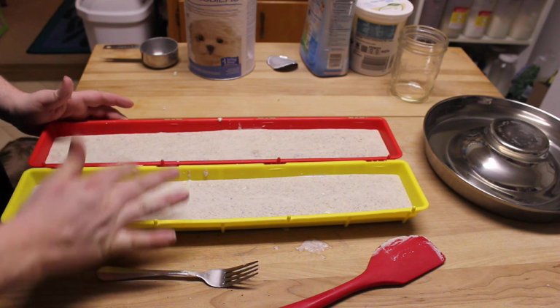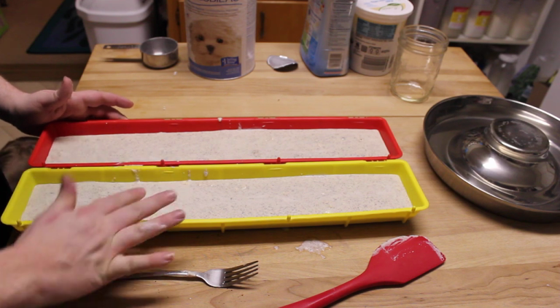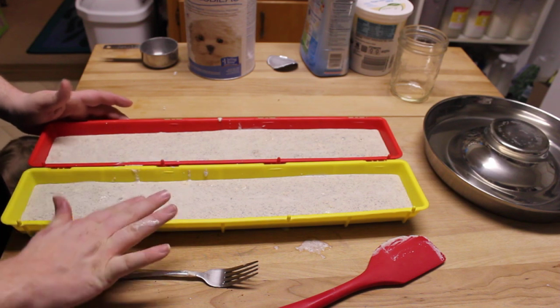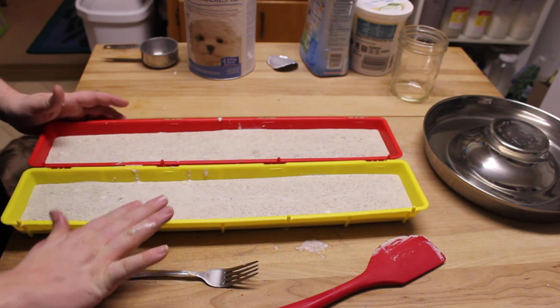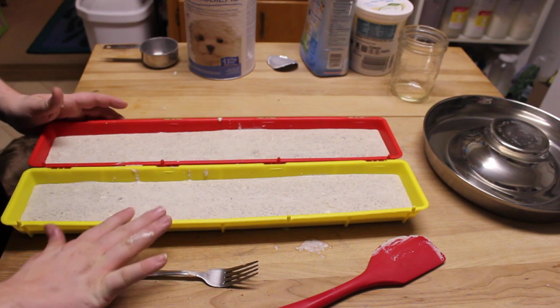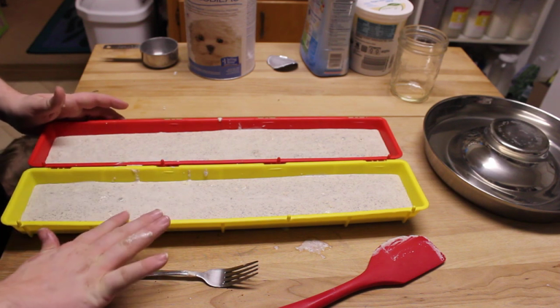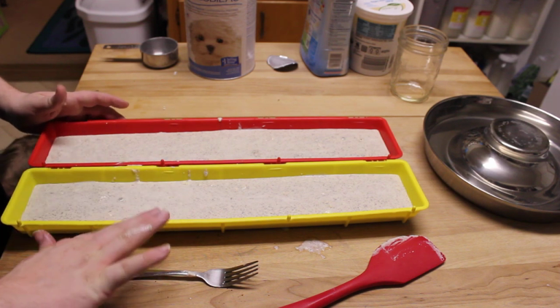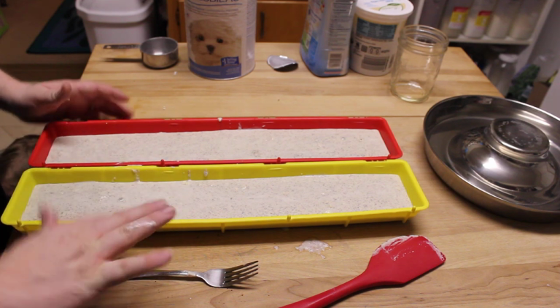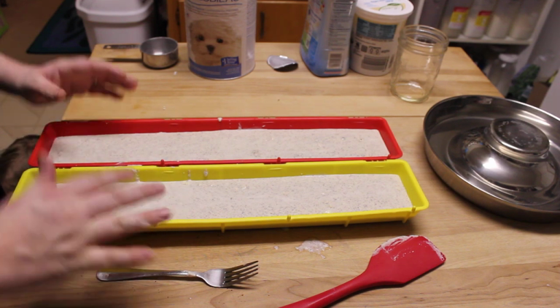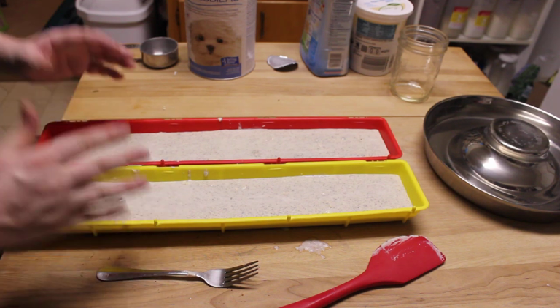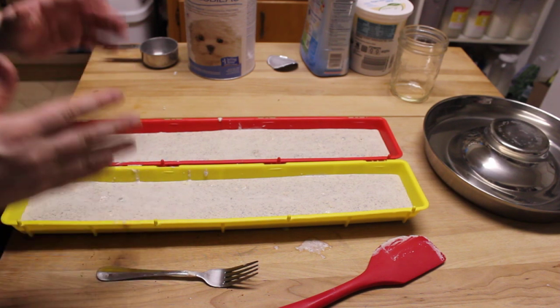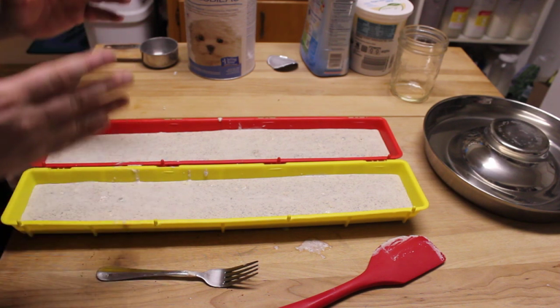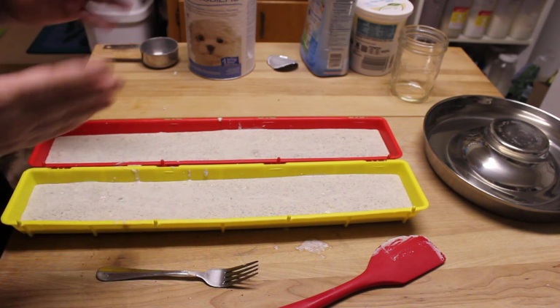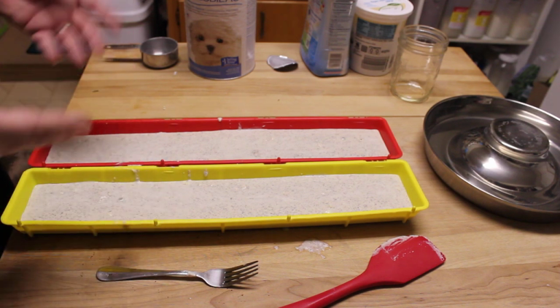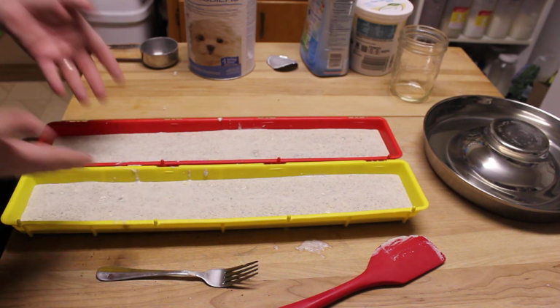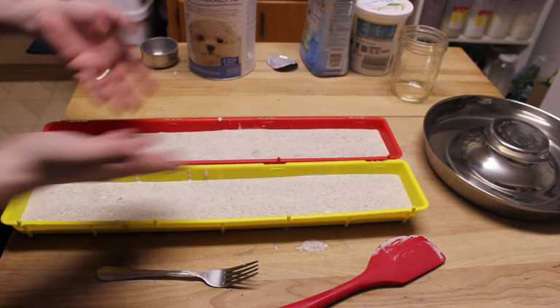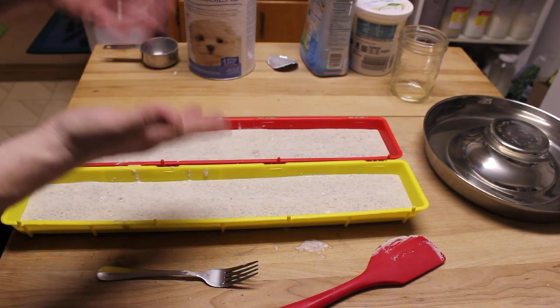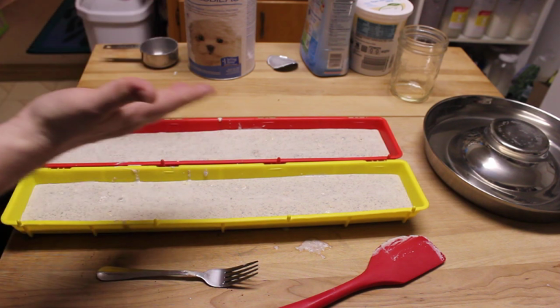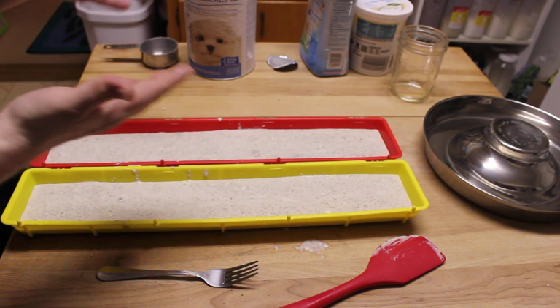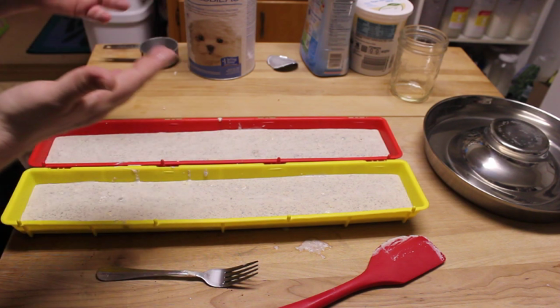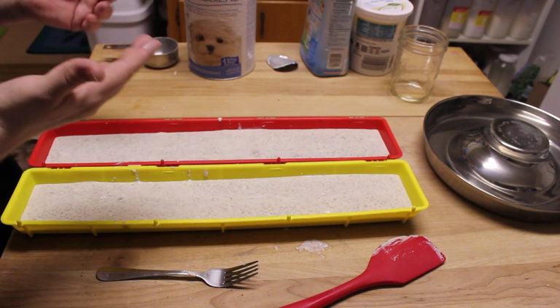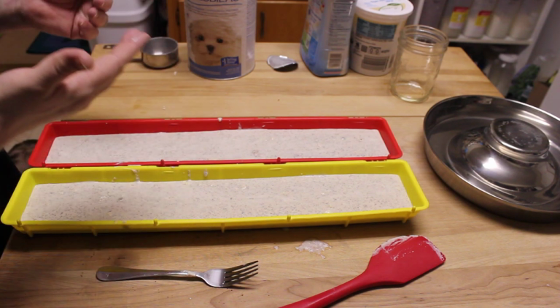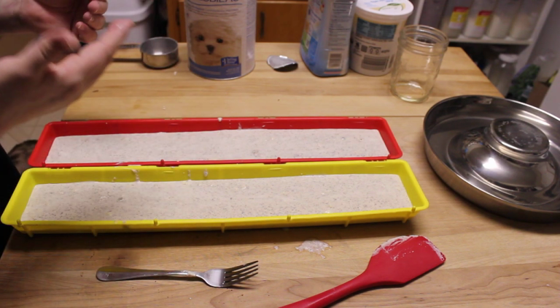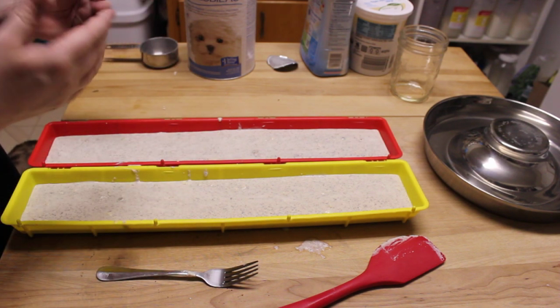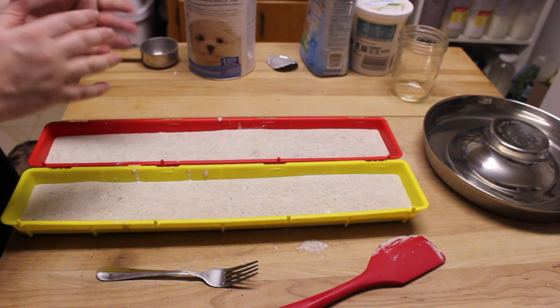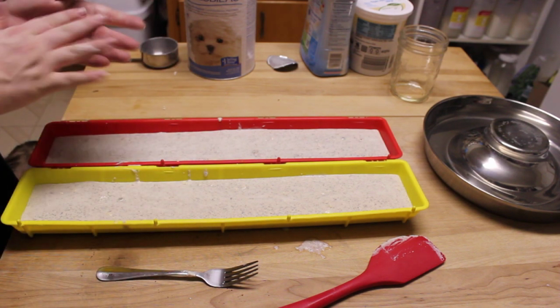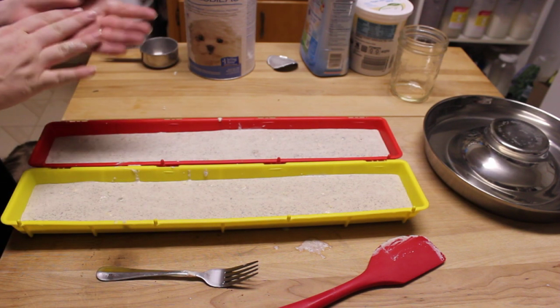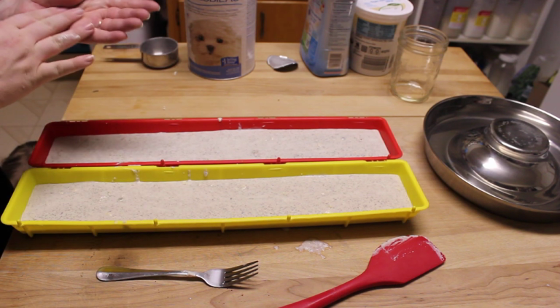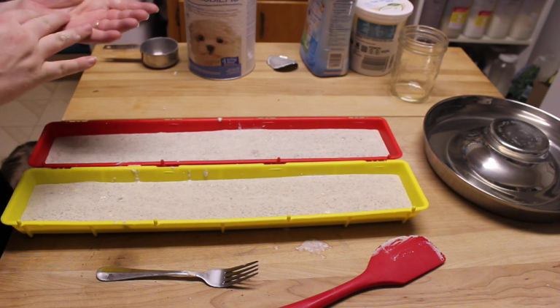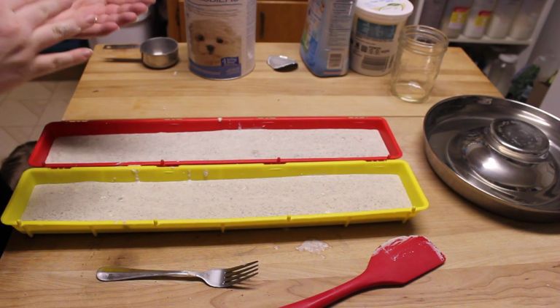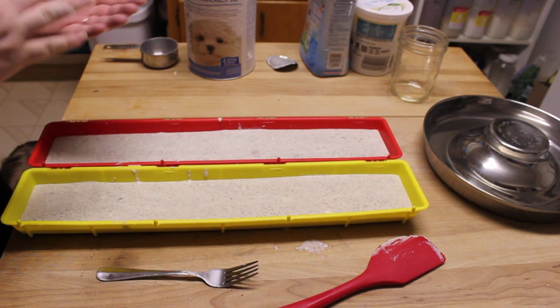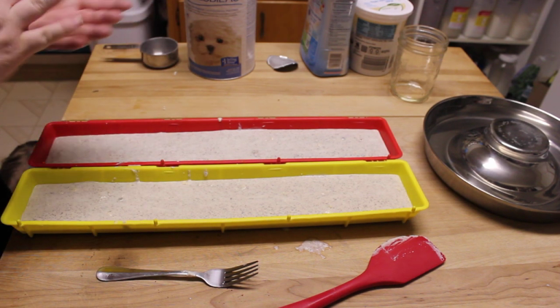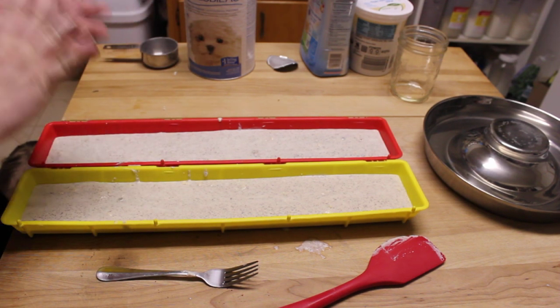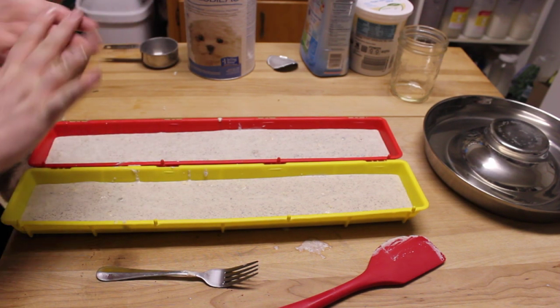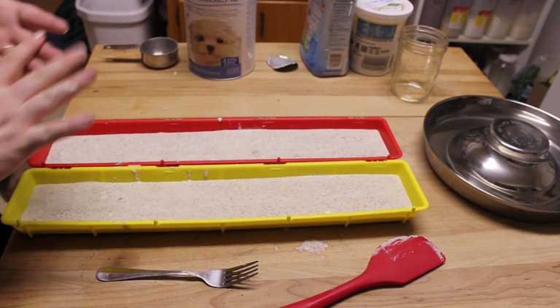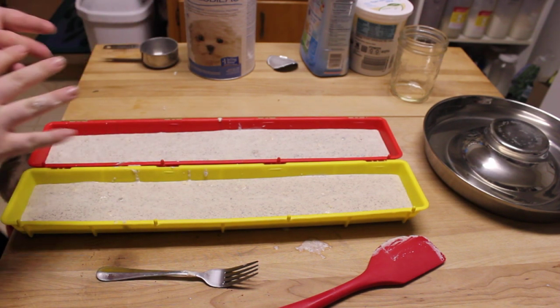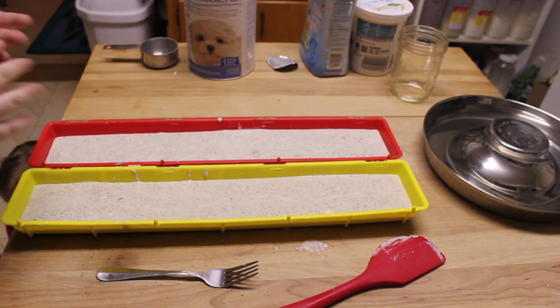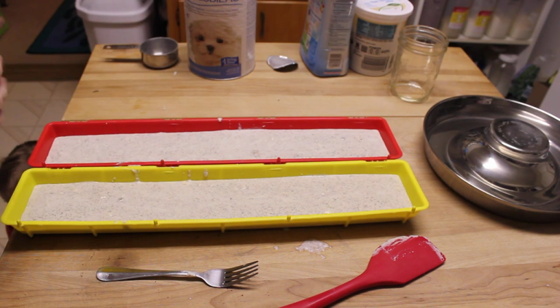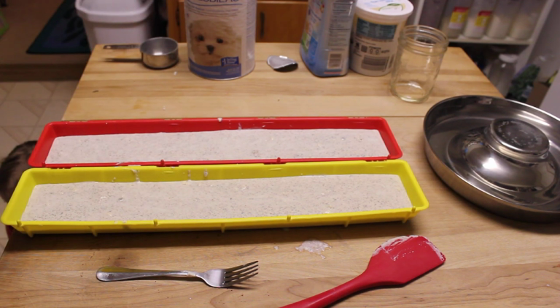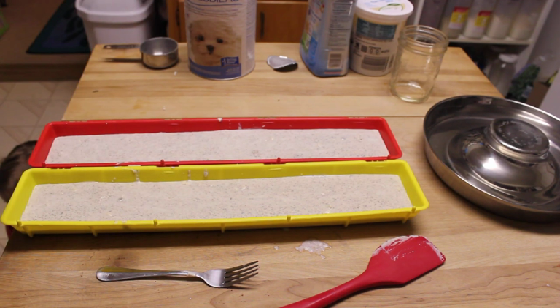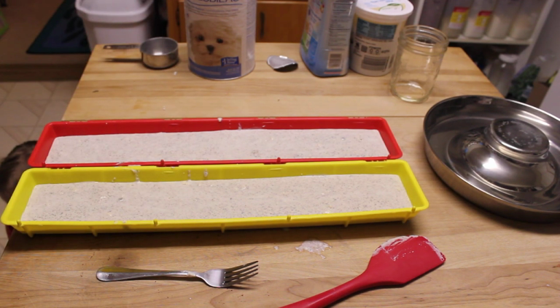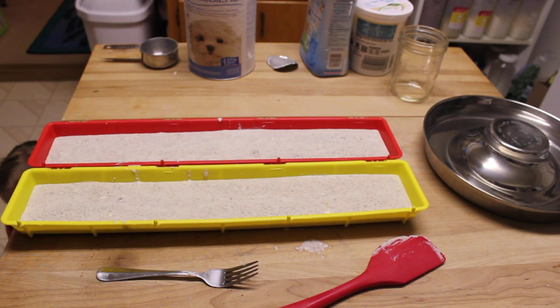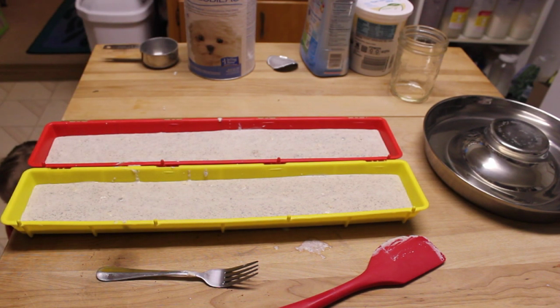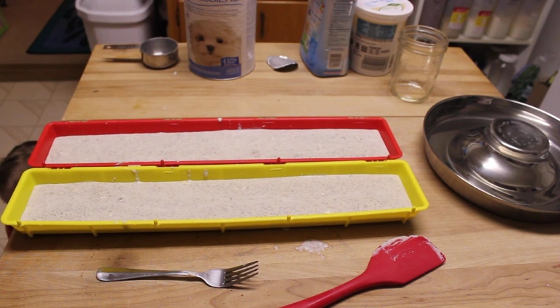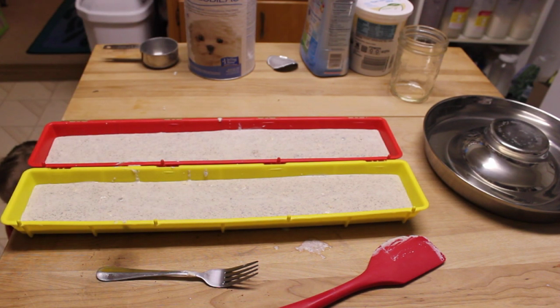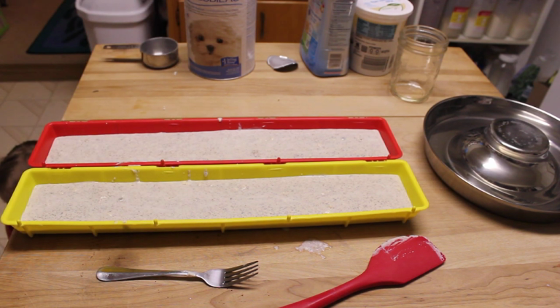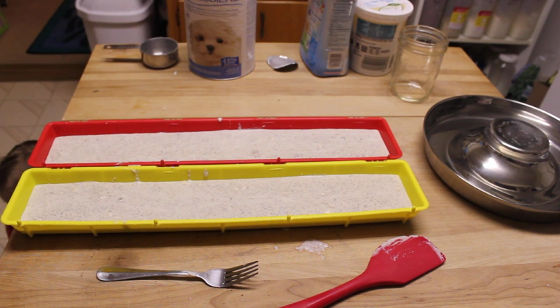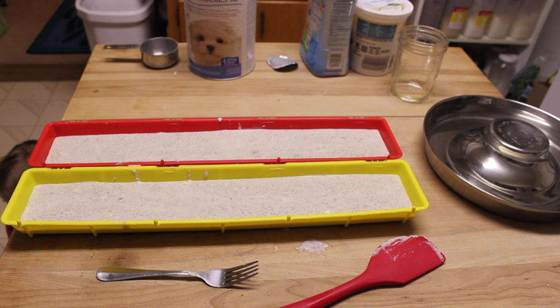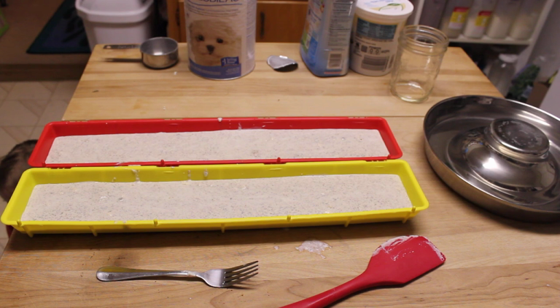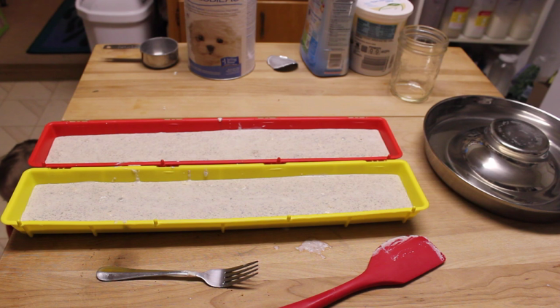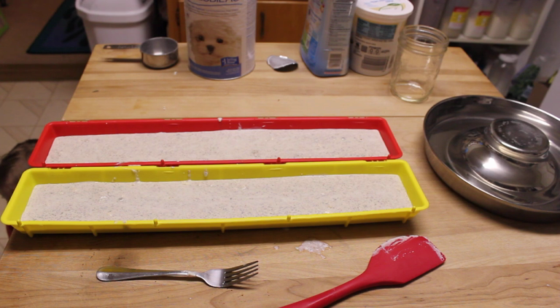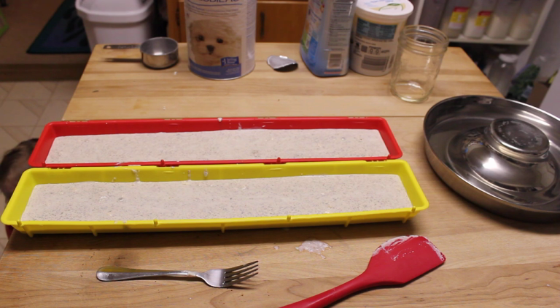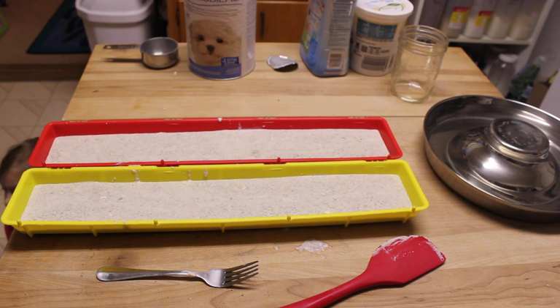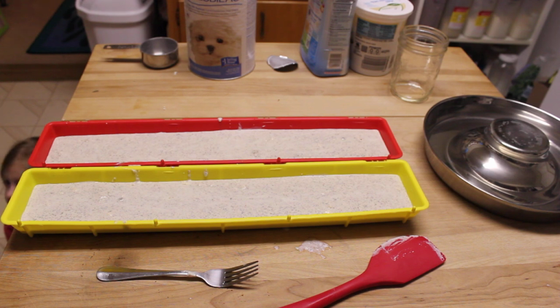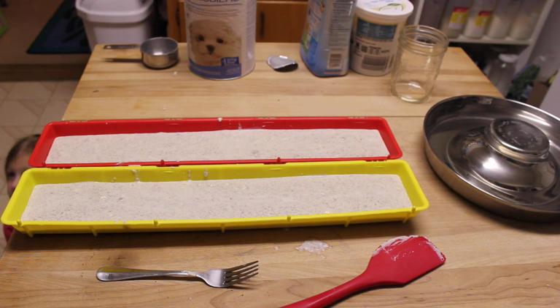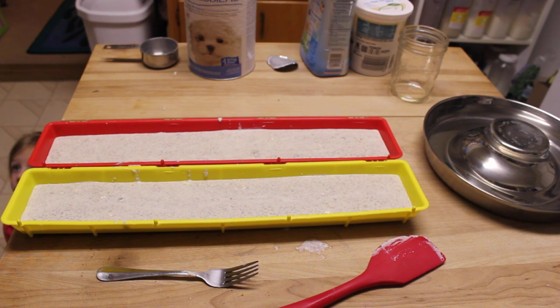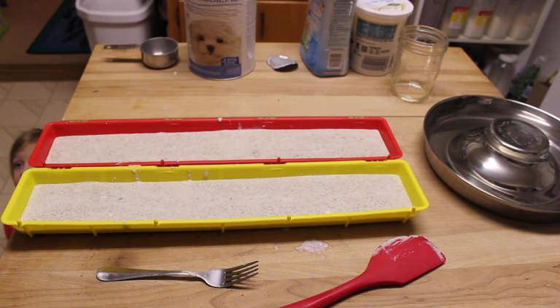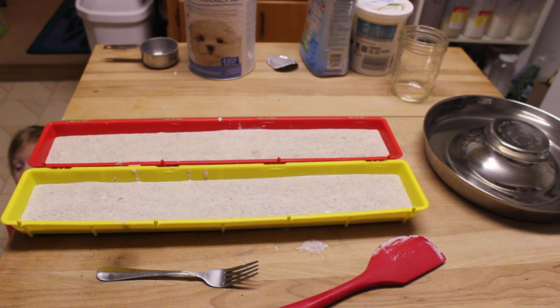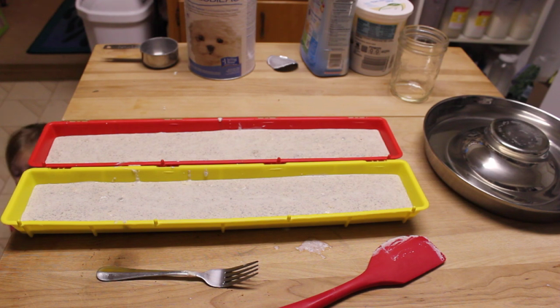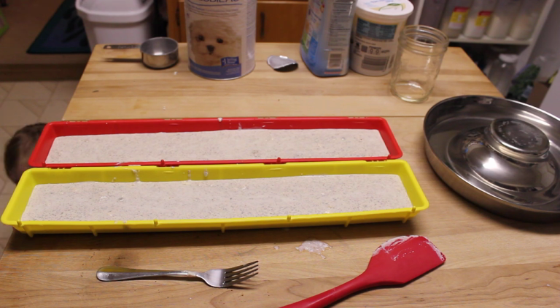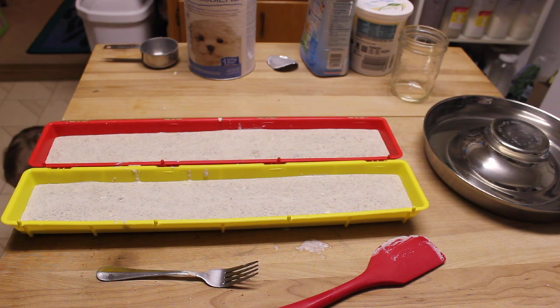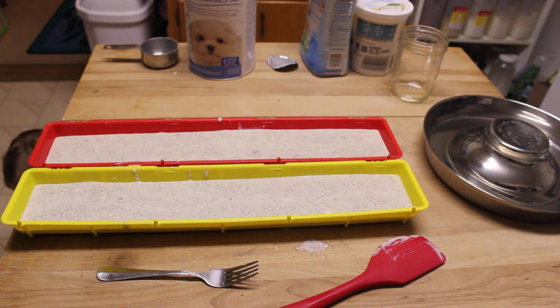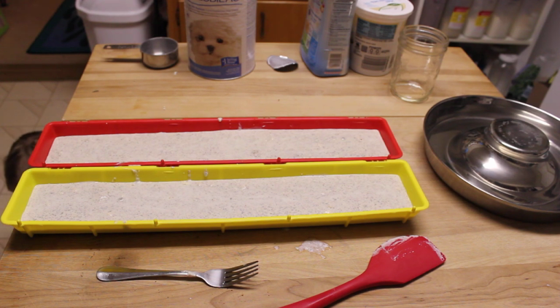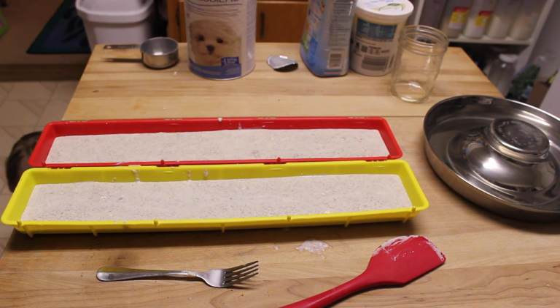That's what we do in terms of setting up the puppy gruel. Let me show you what the setup is for feeding the babies.